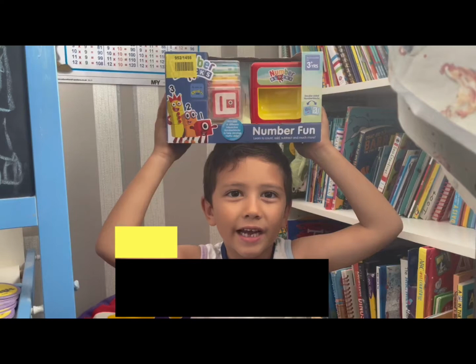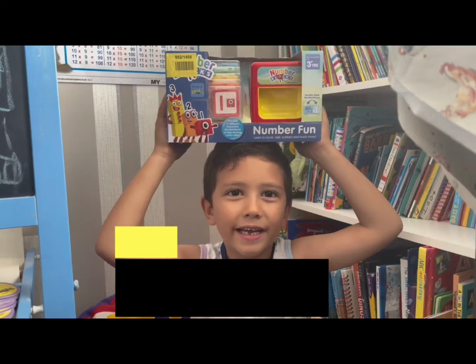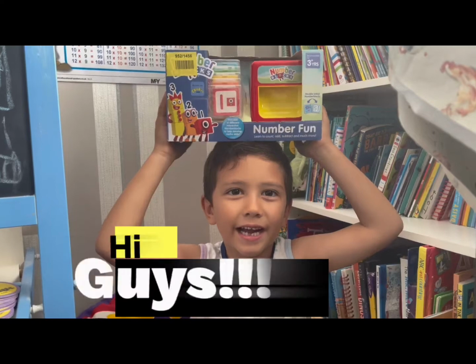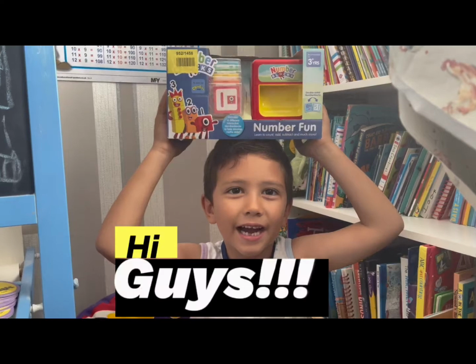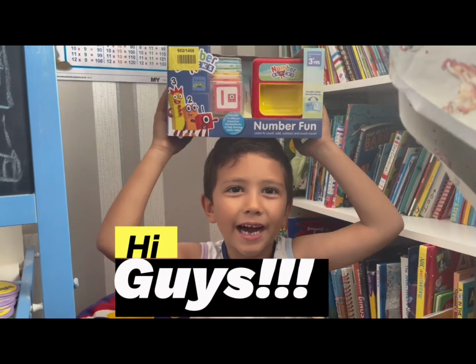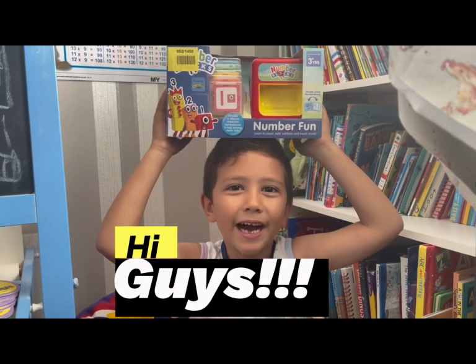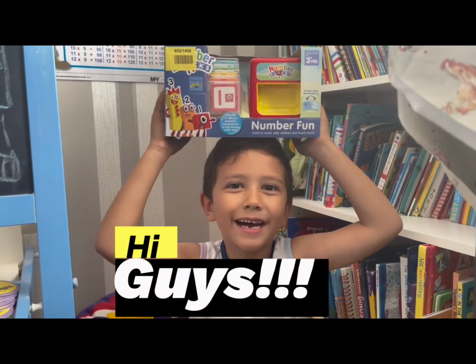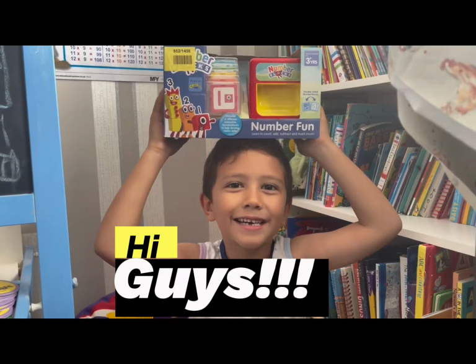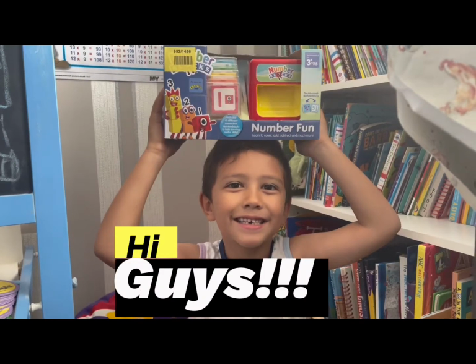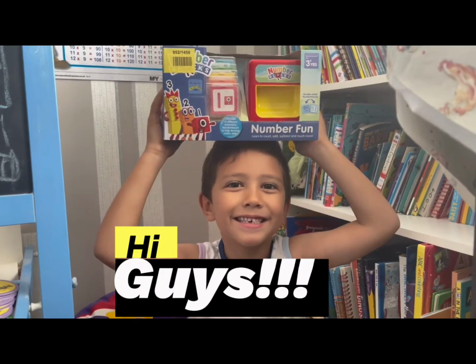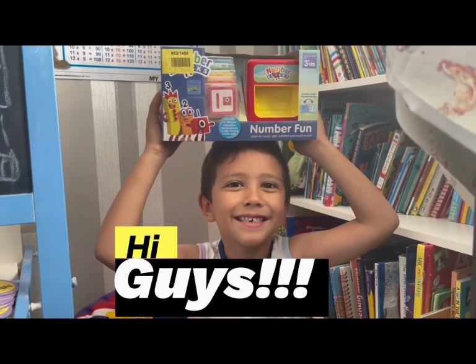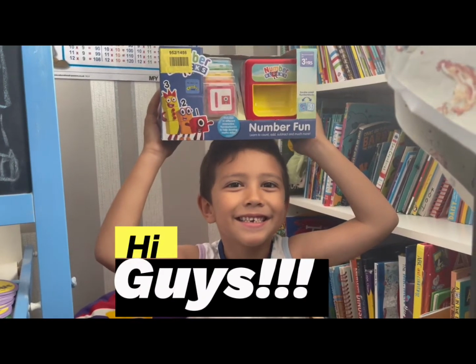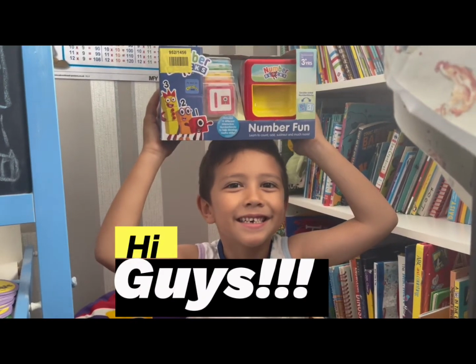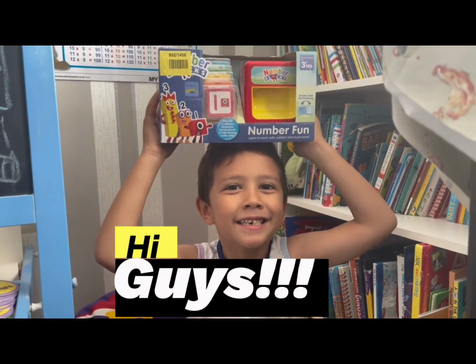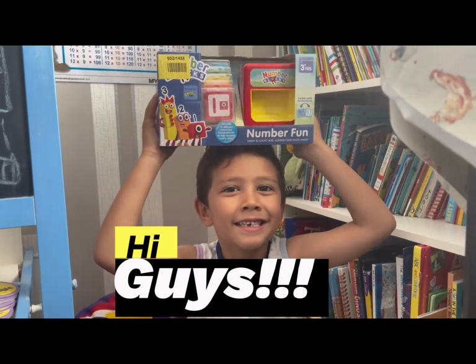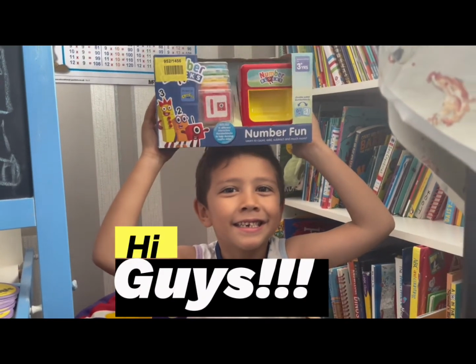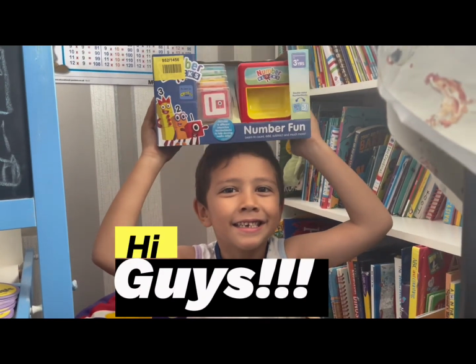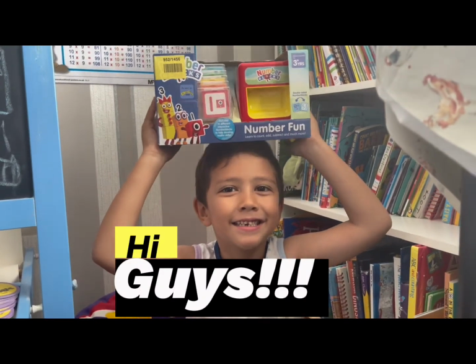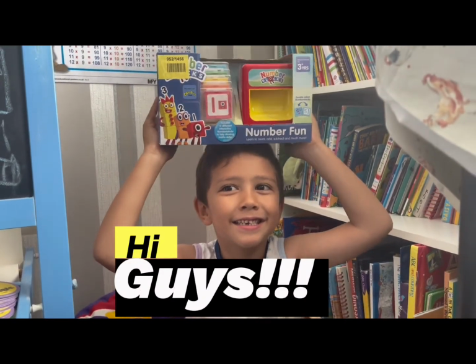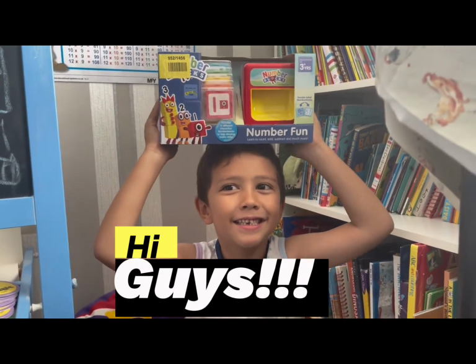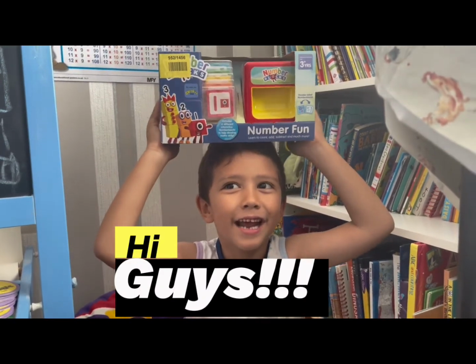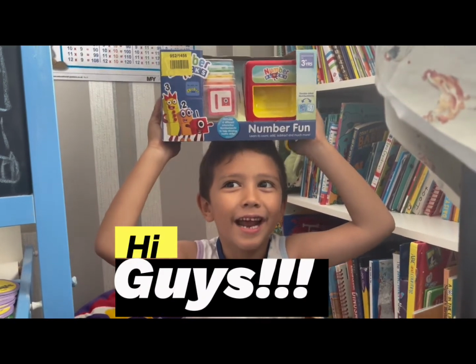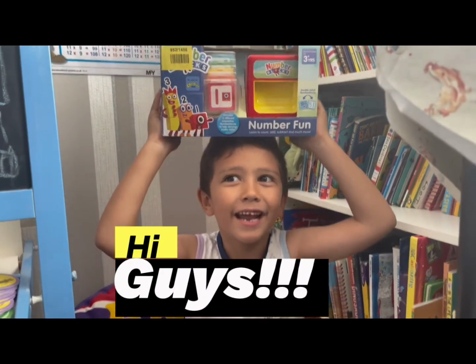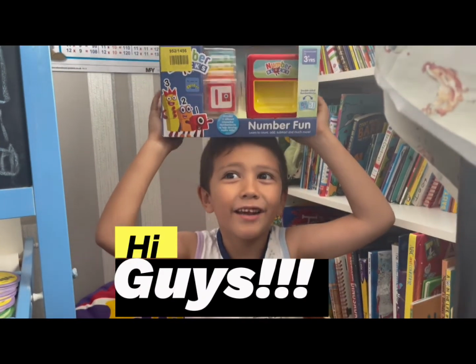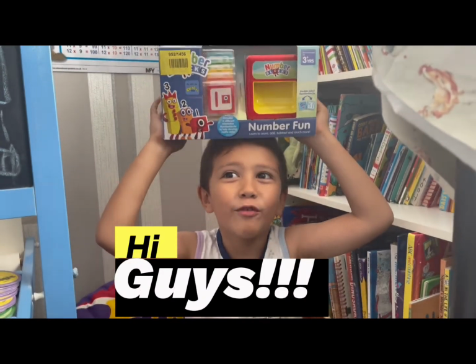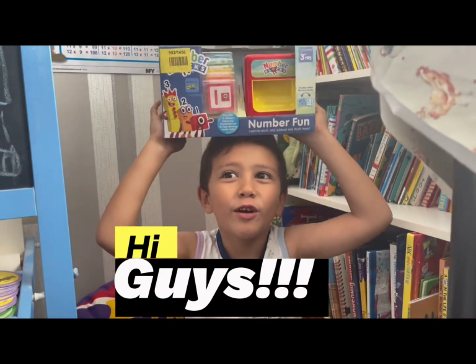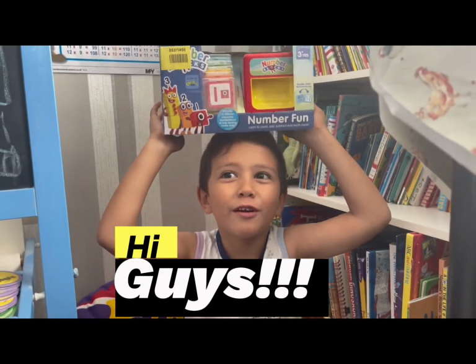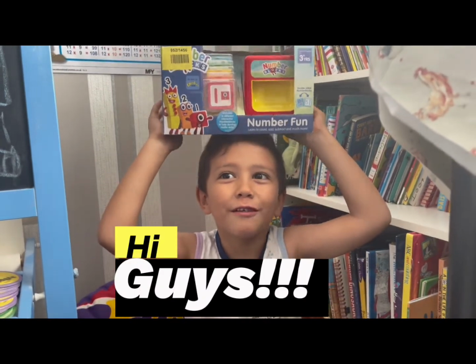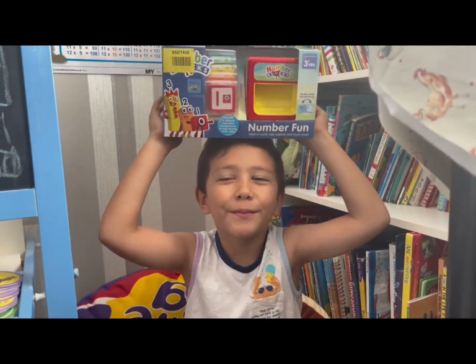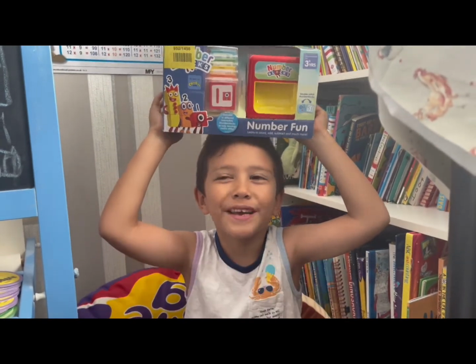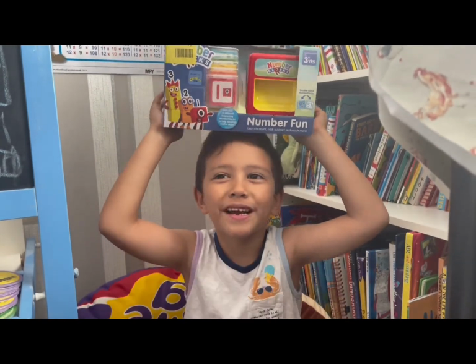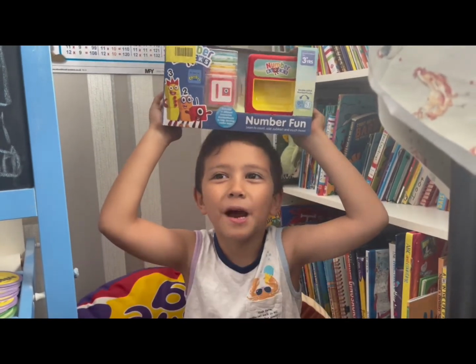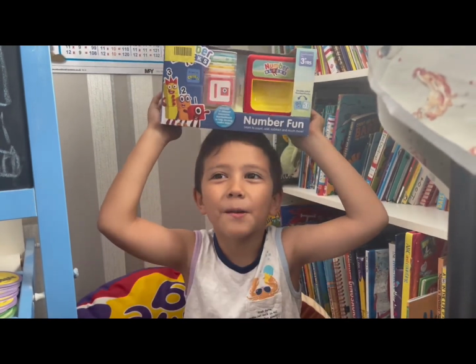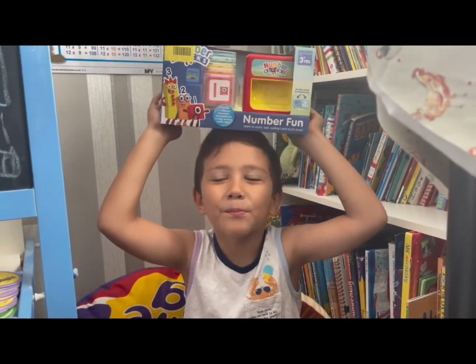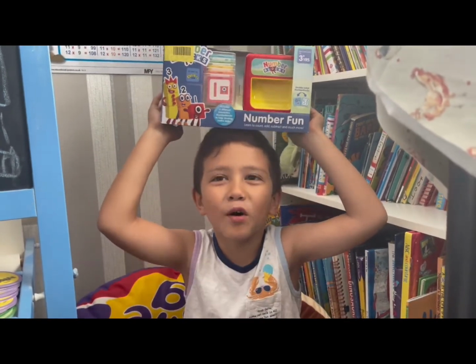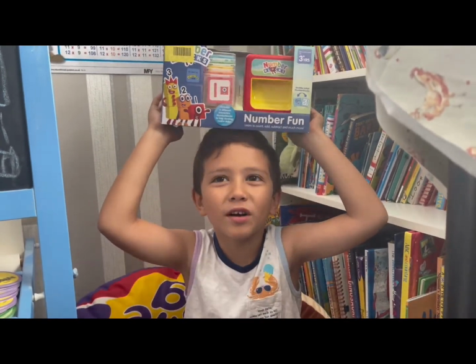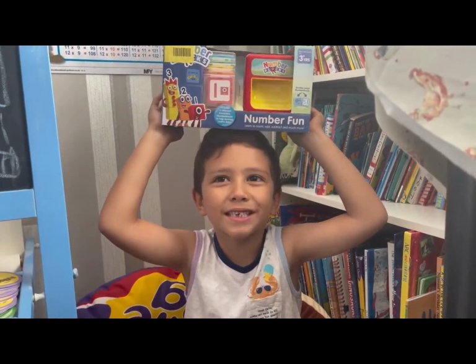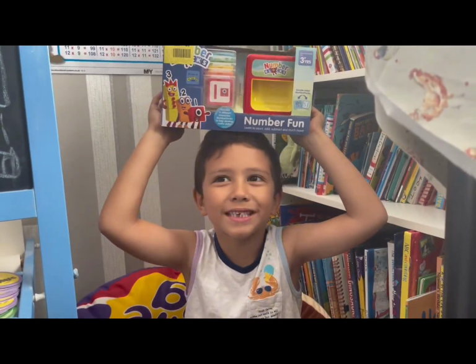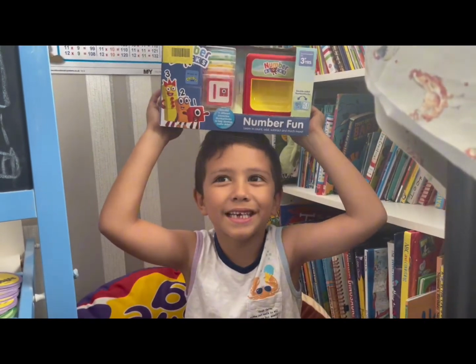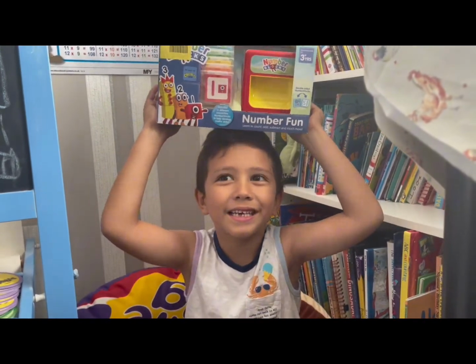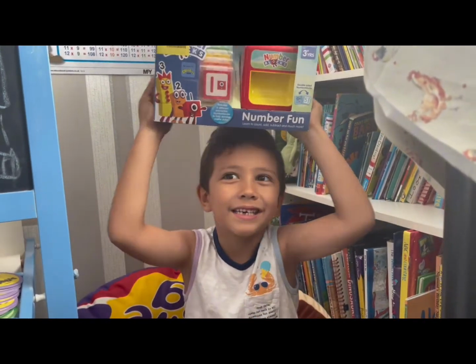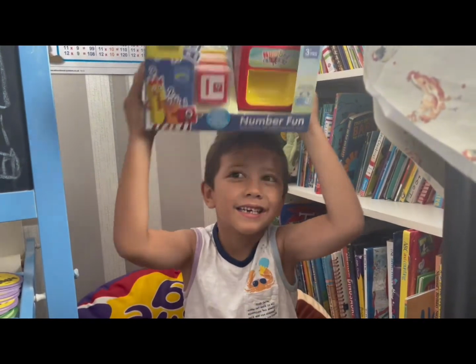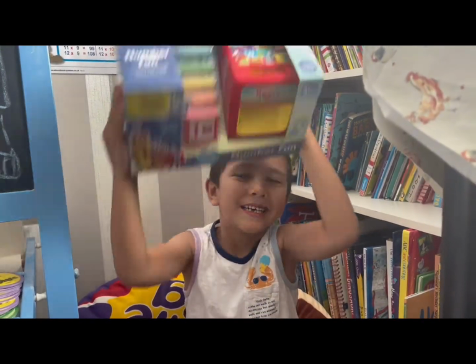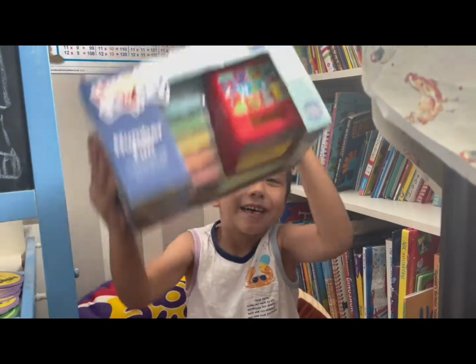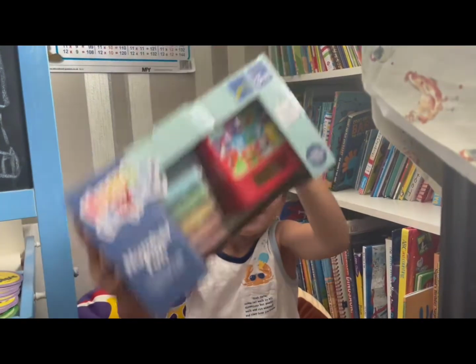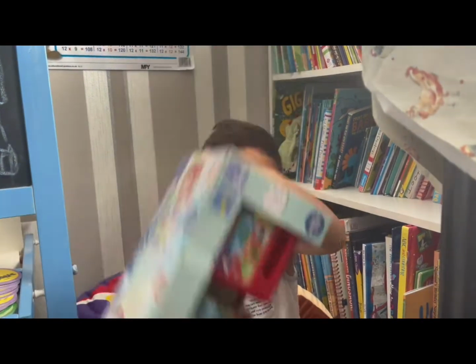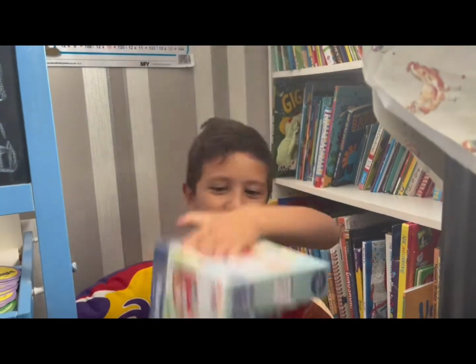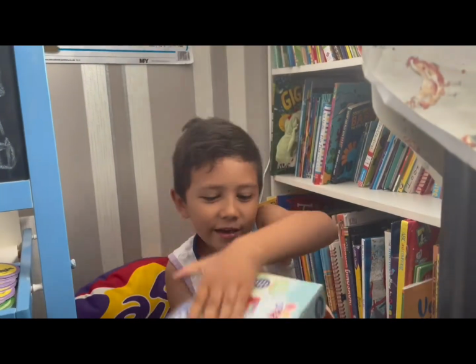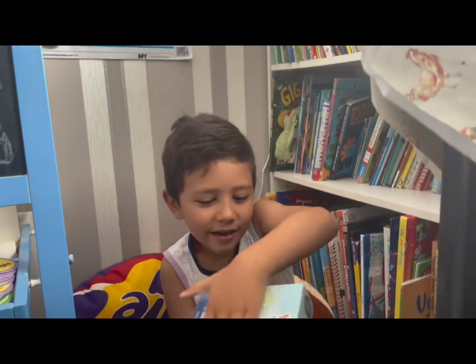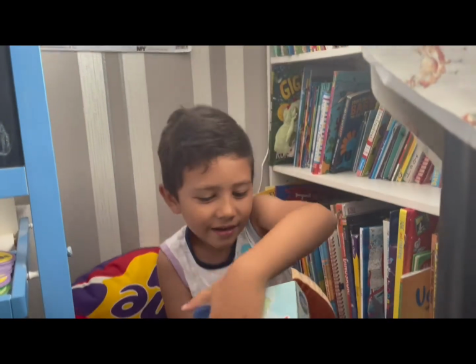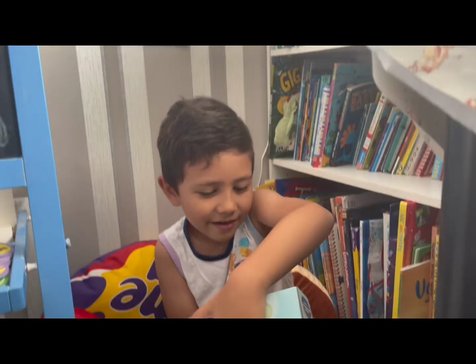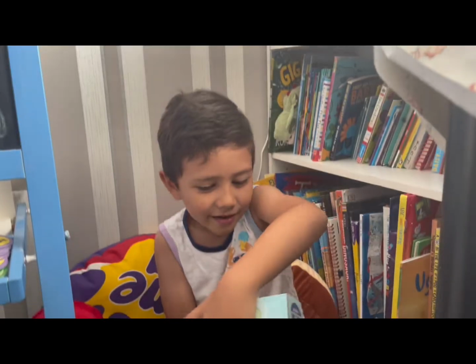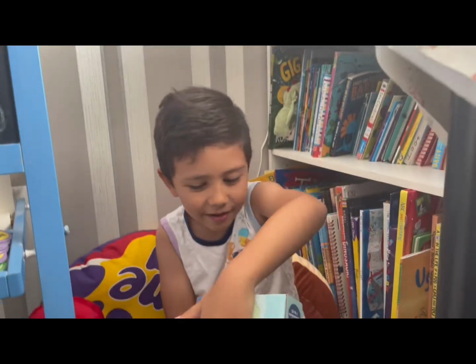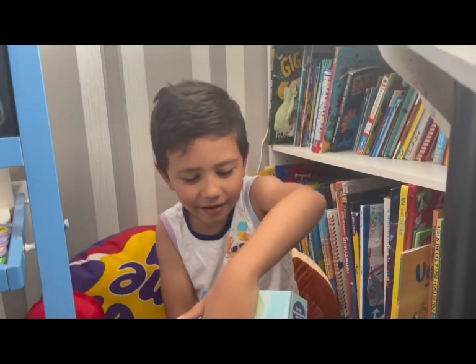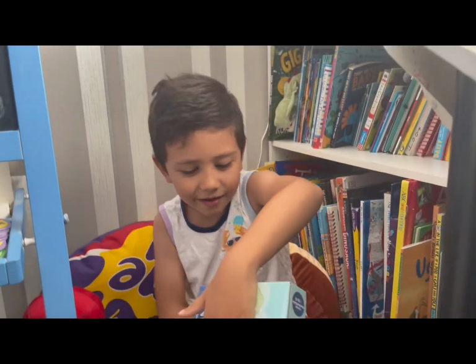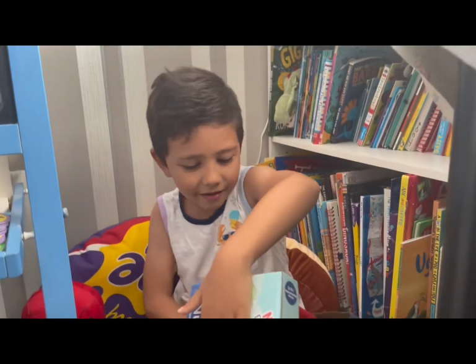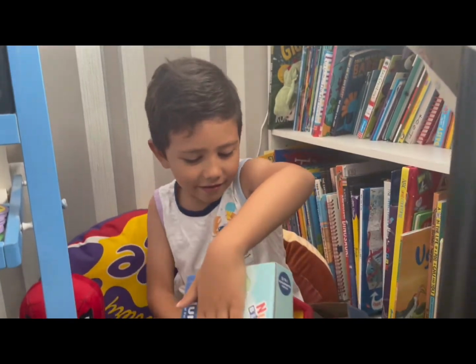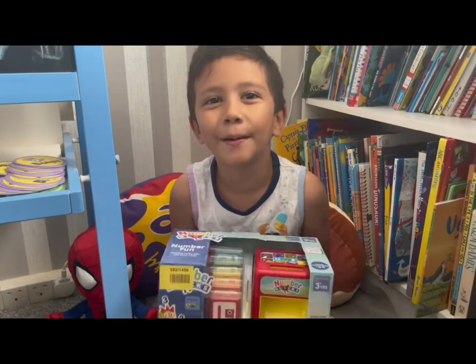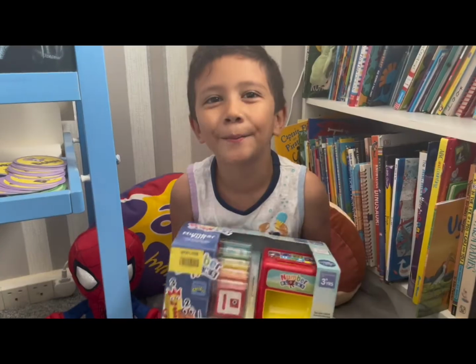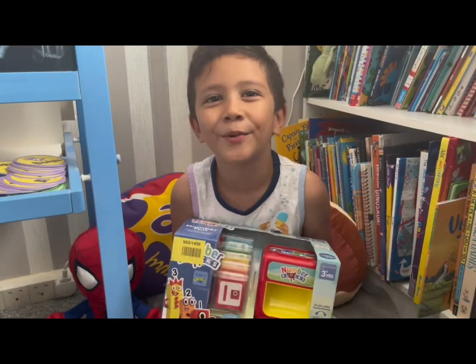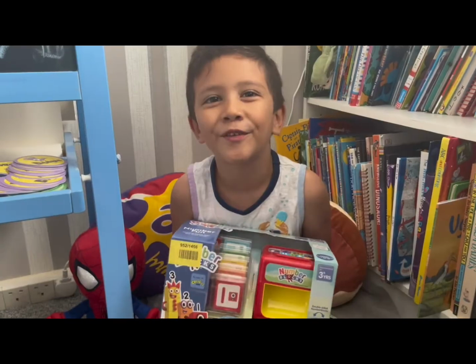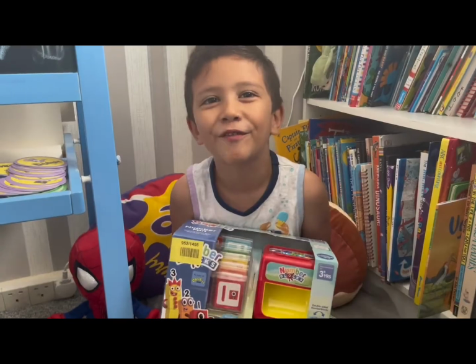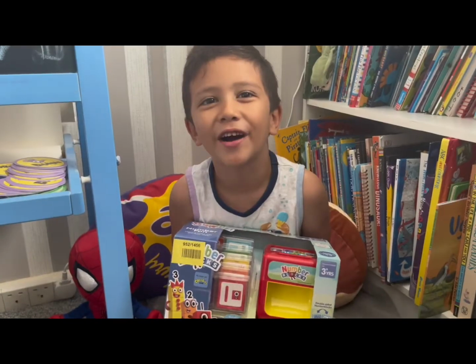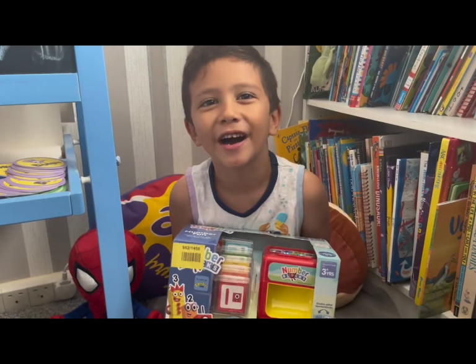Hi guys! Today we'll be unboxing the Number Fun.